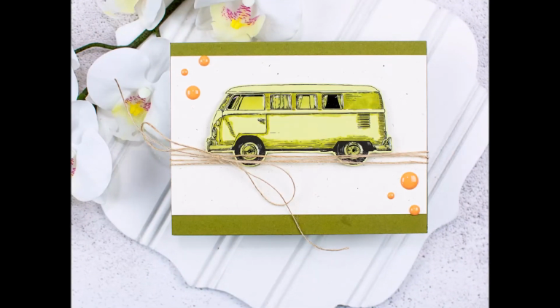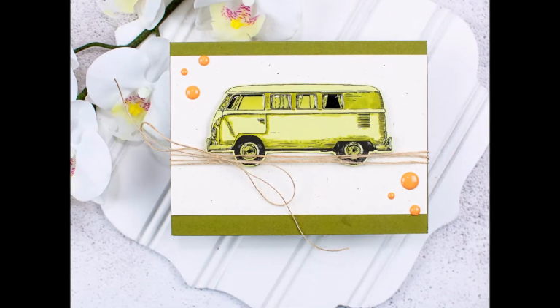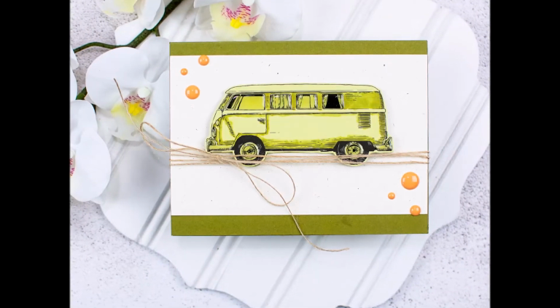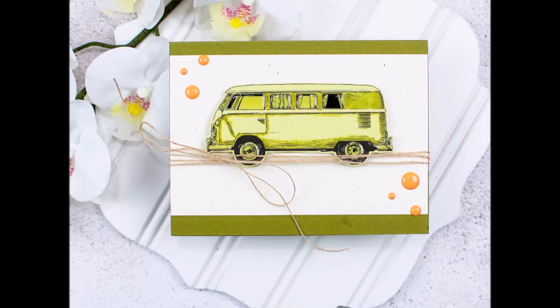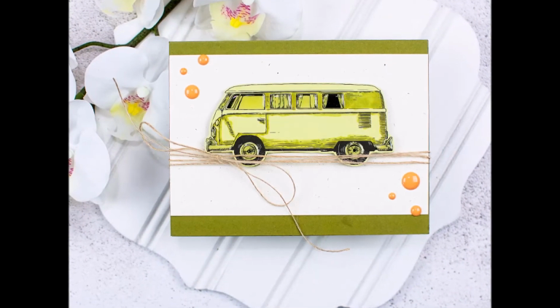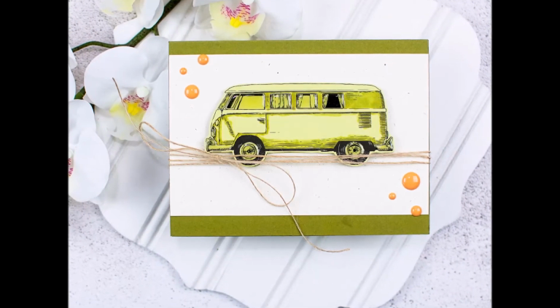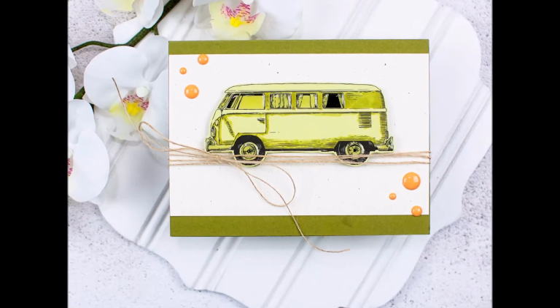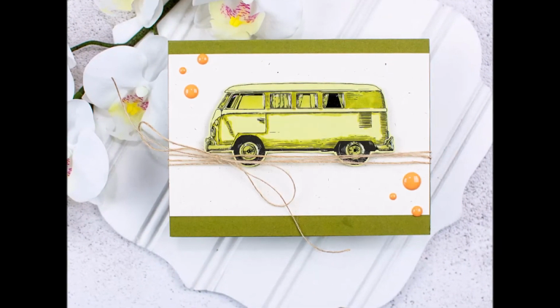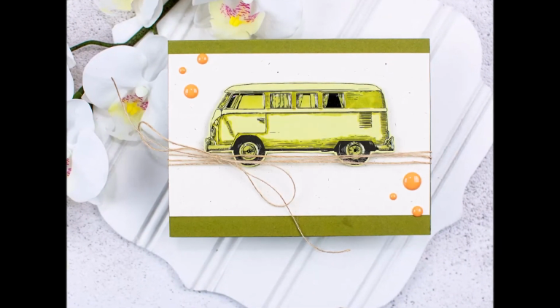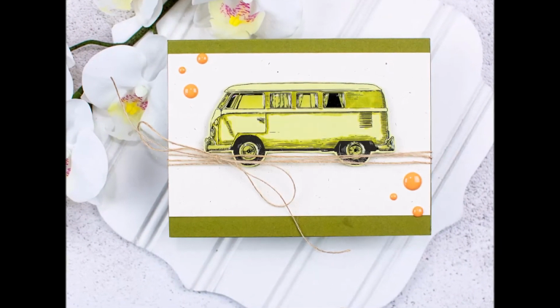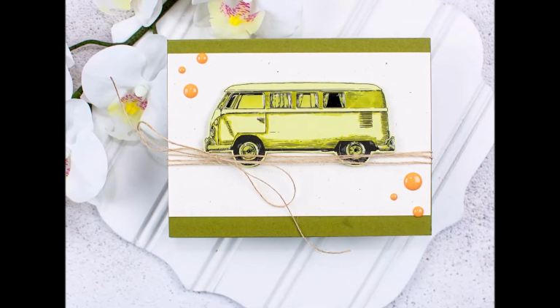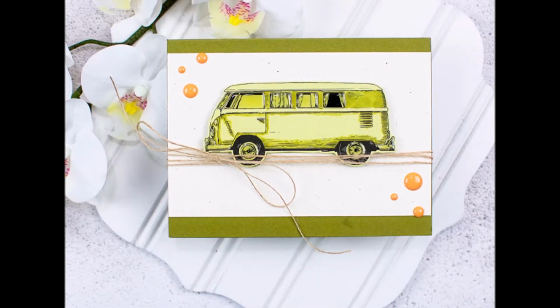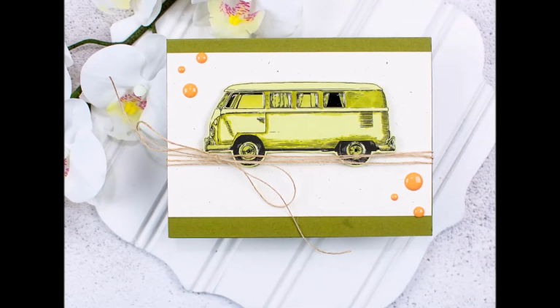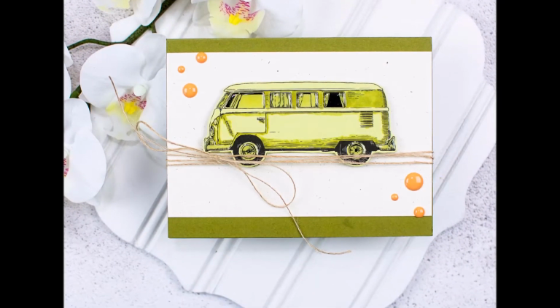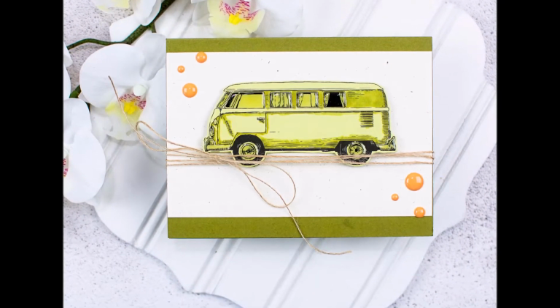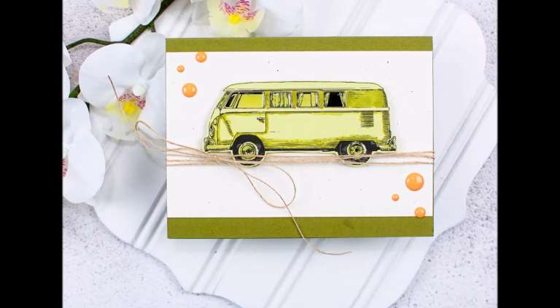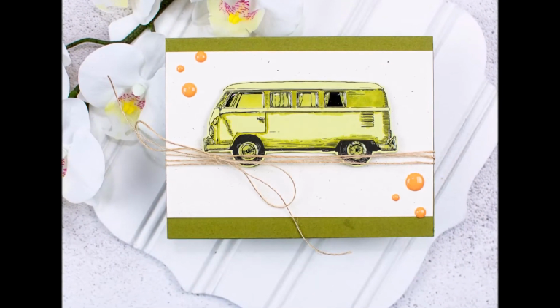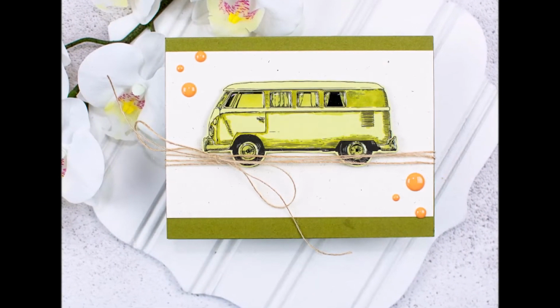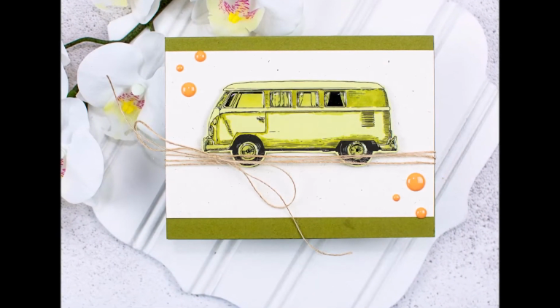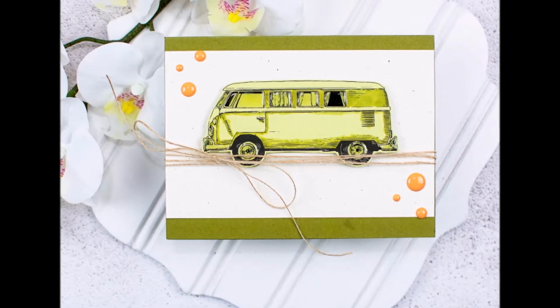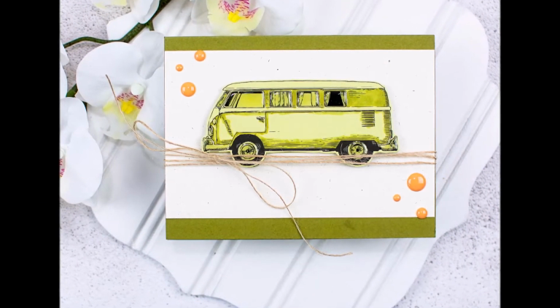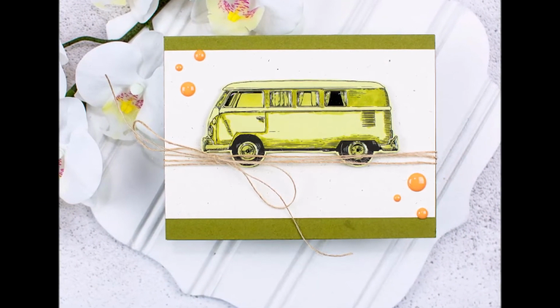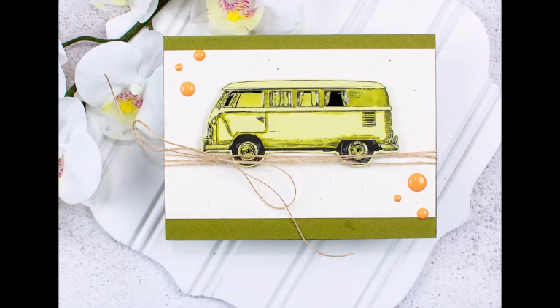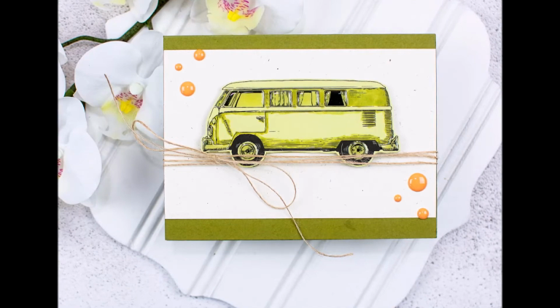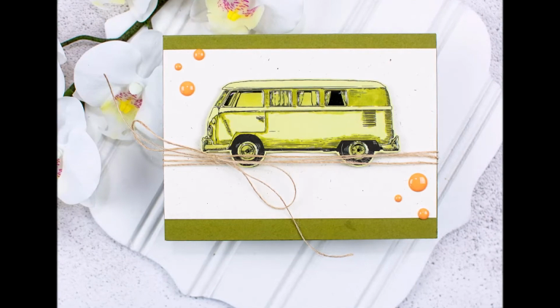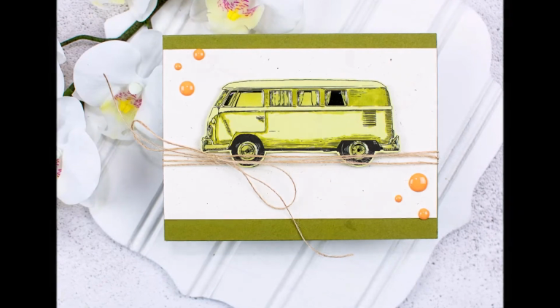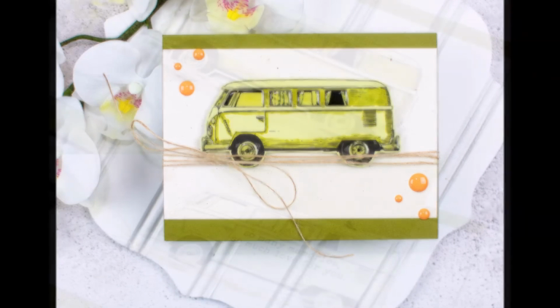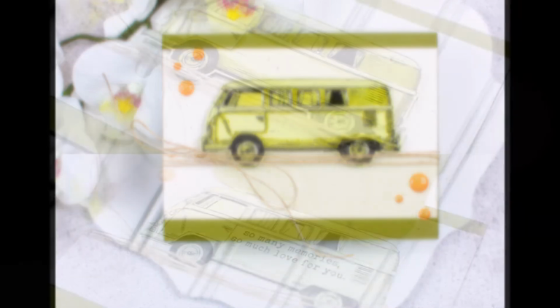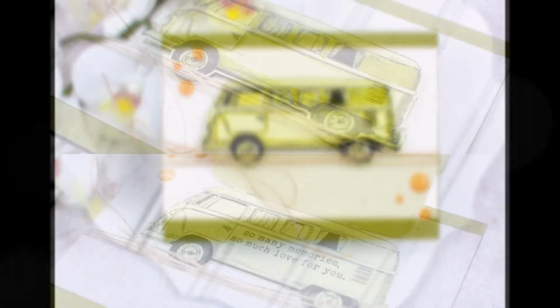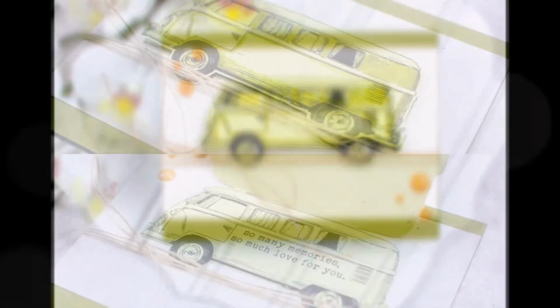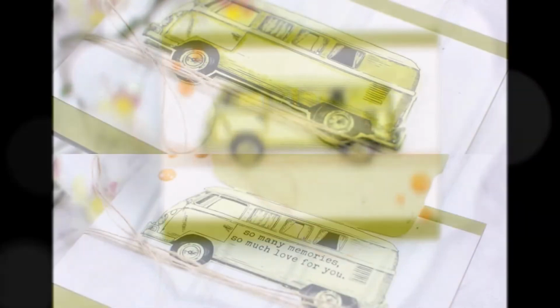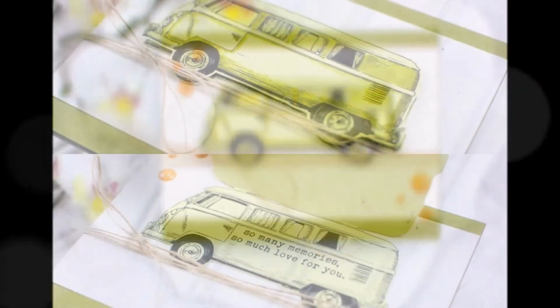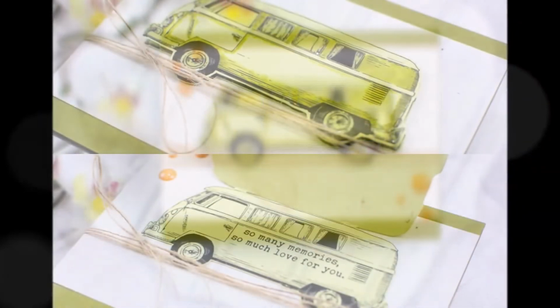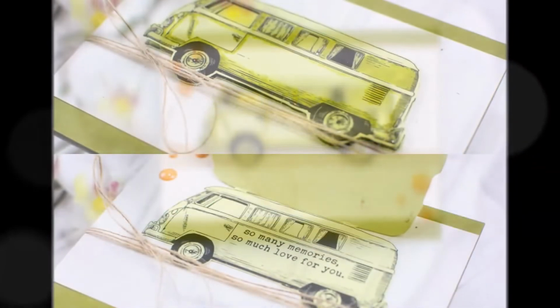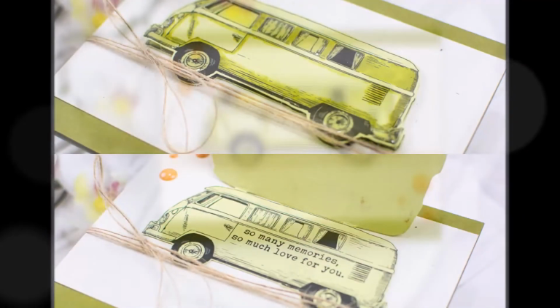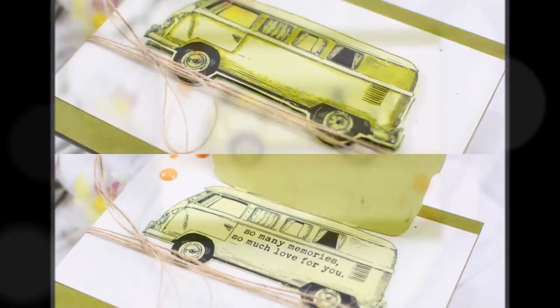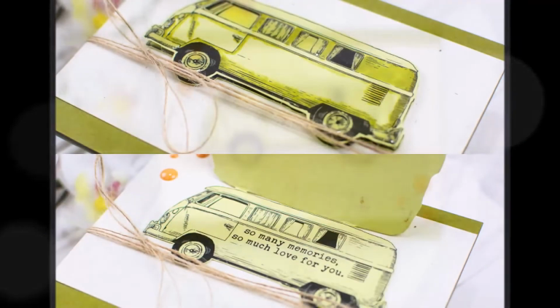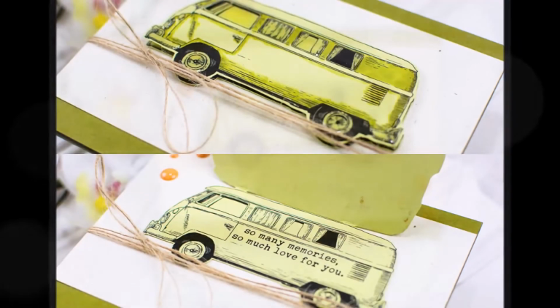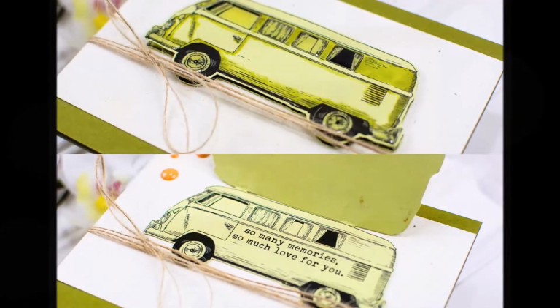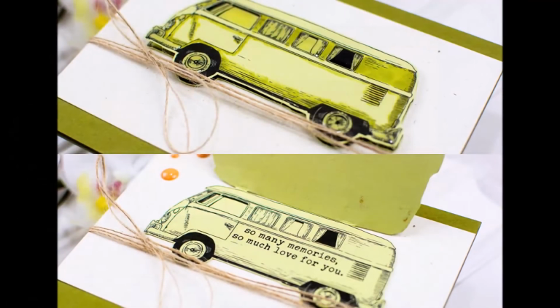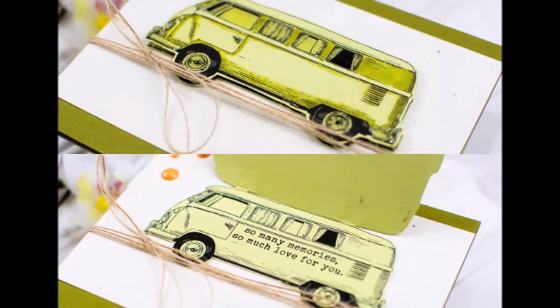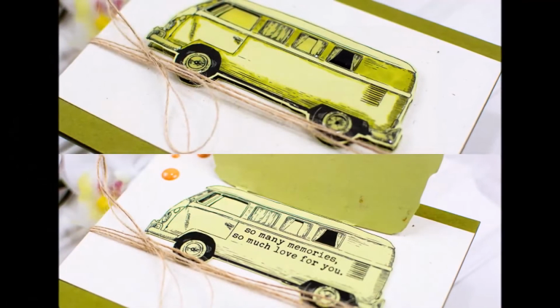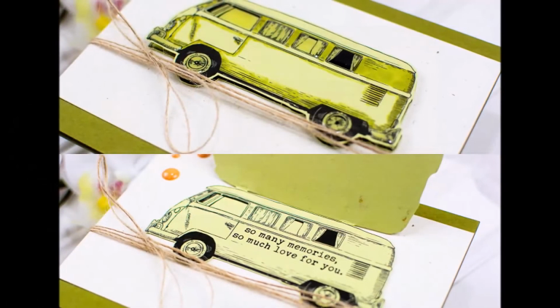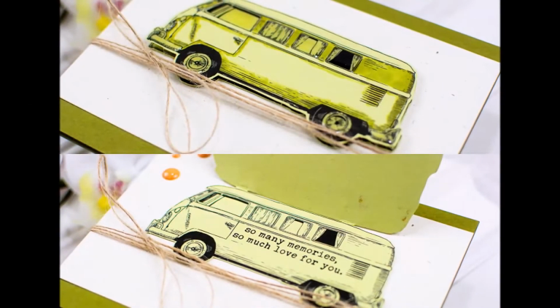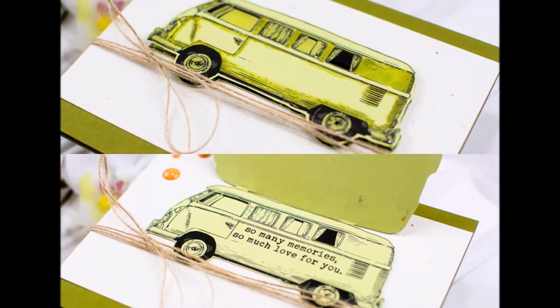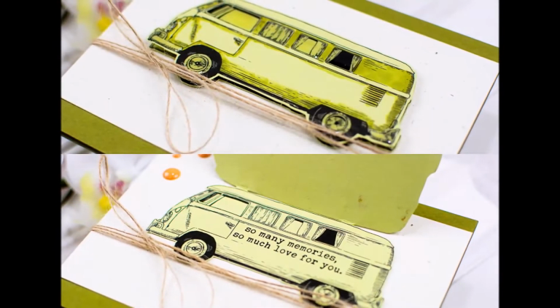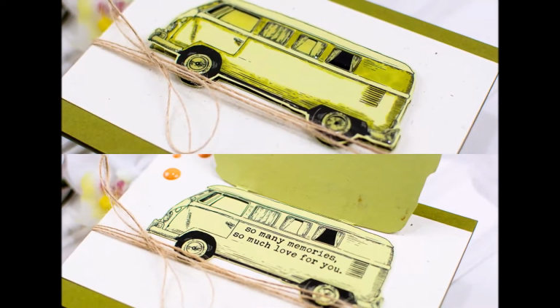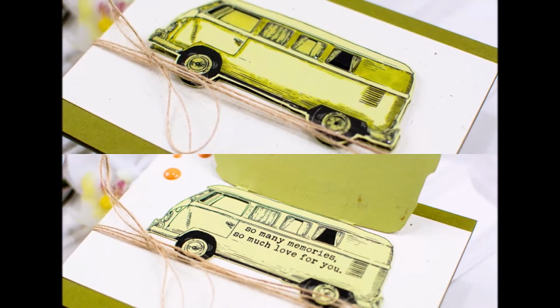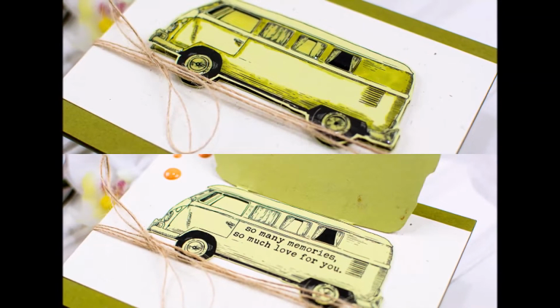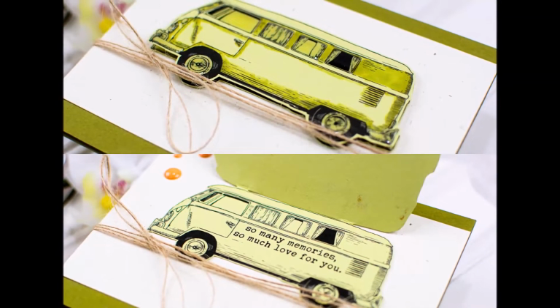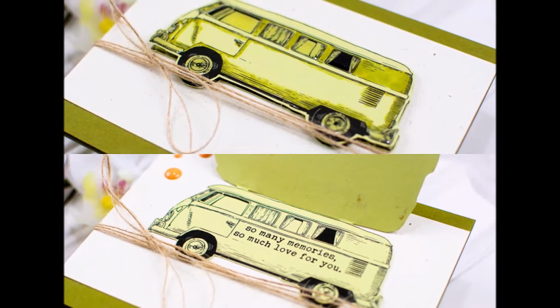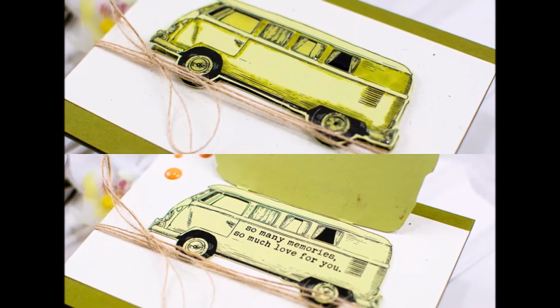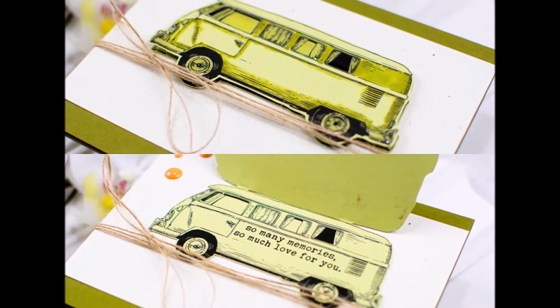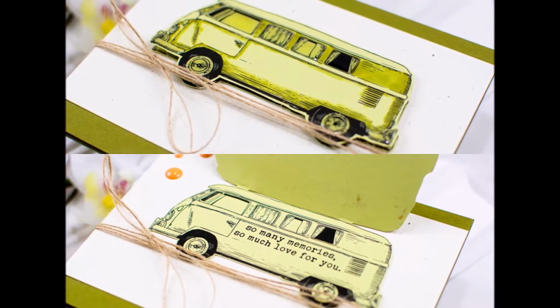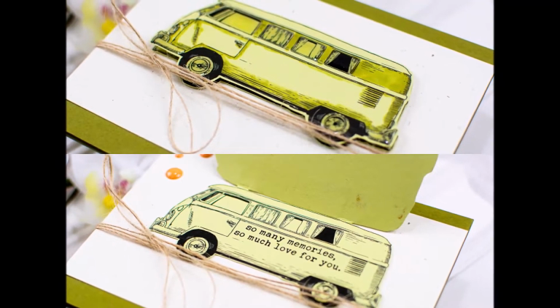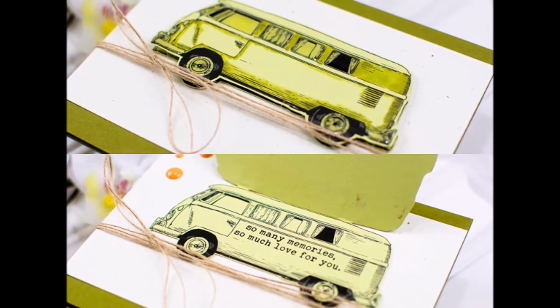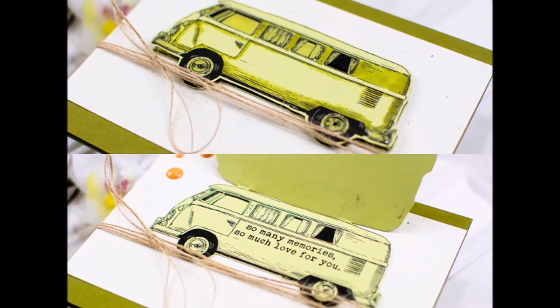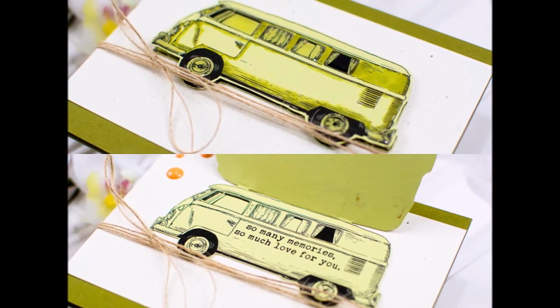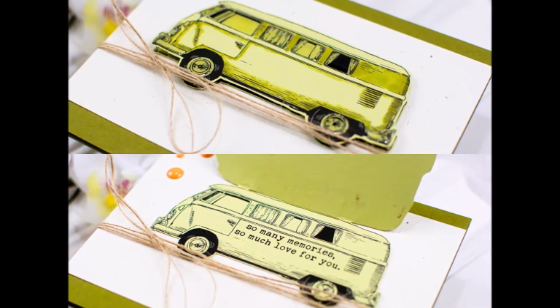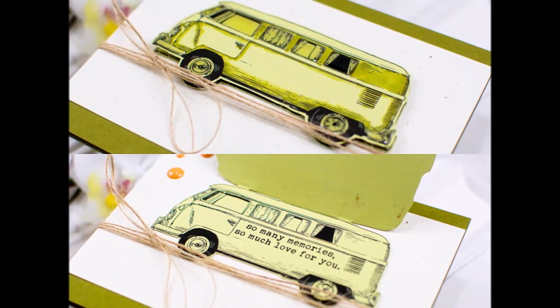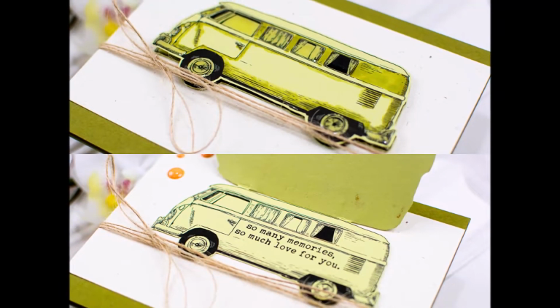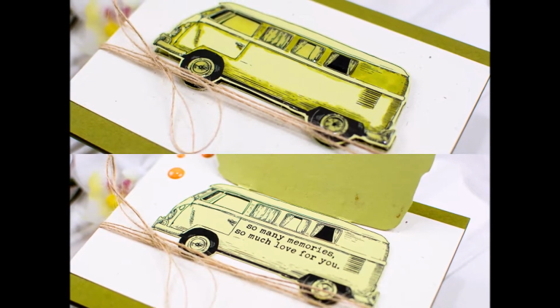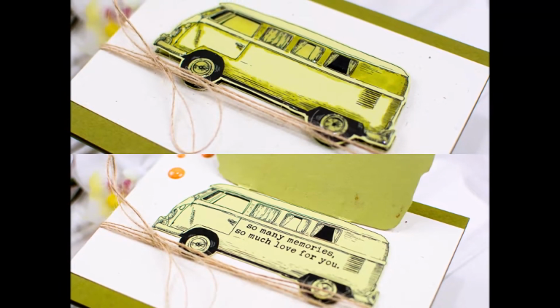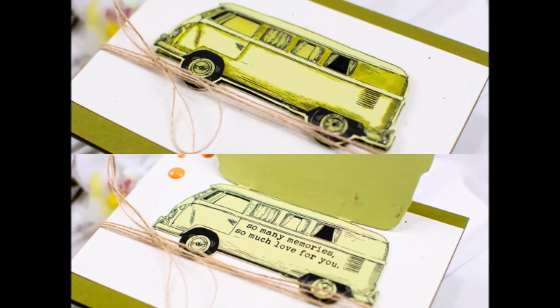Hello, this is Heather Hoffman and today I have a fun interactive lifting-up-a-window card to share with you. Here's a little peek at what it looks like.